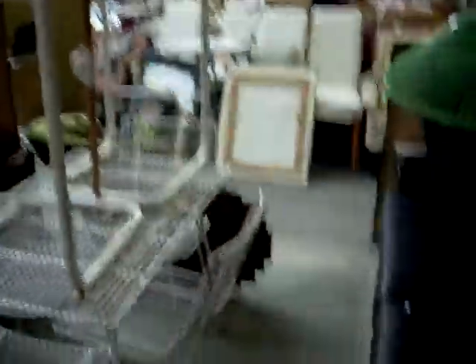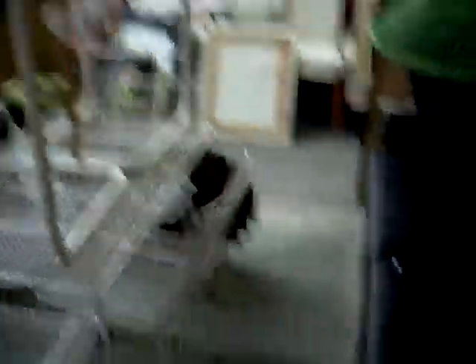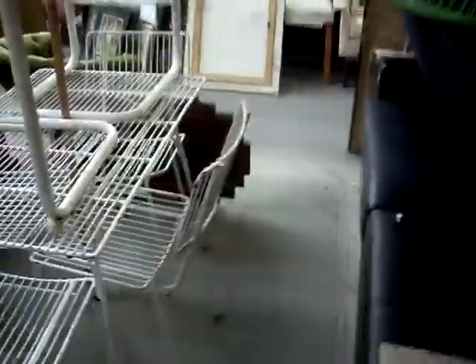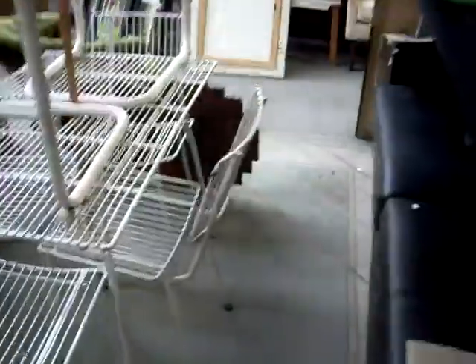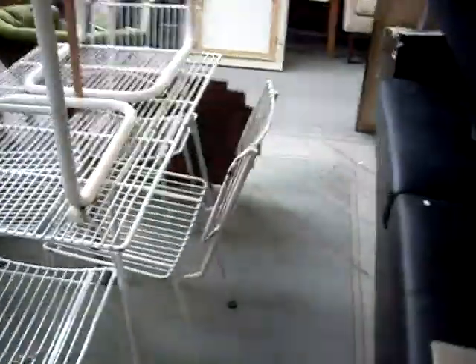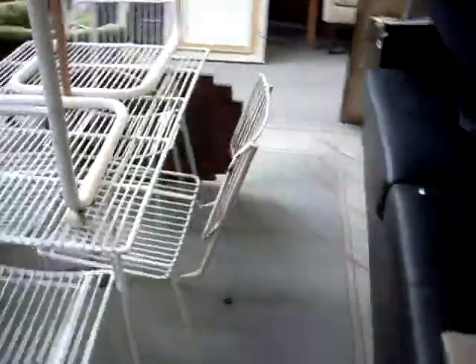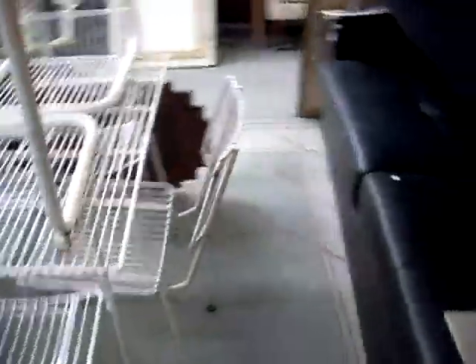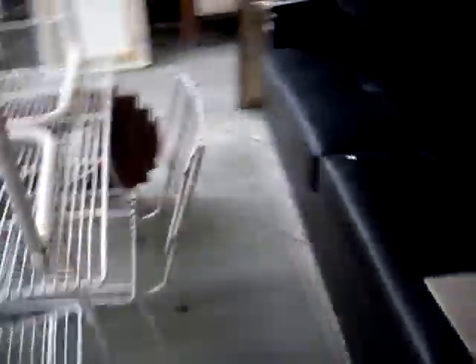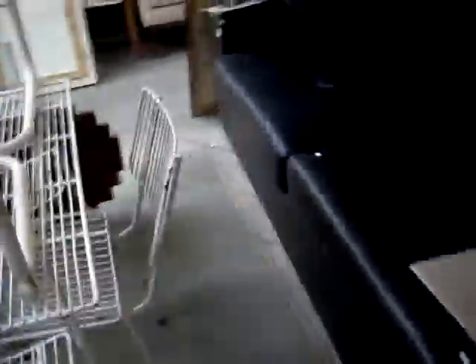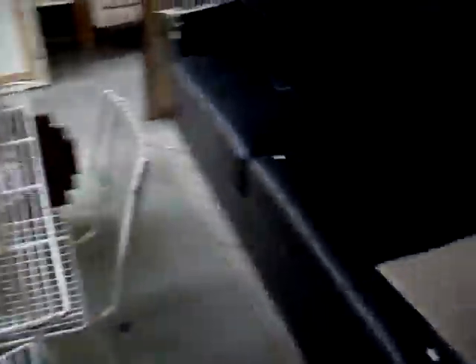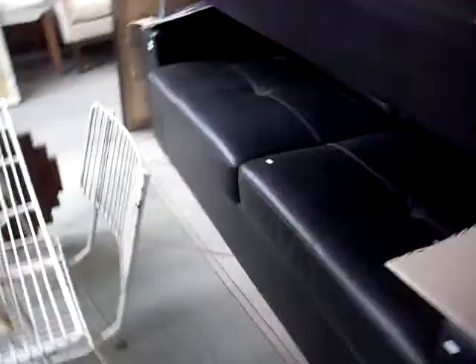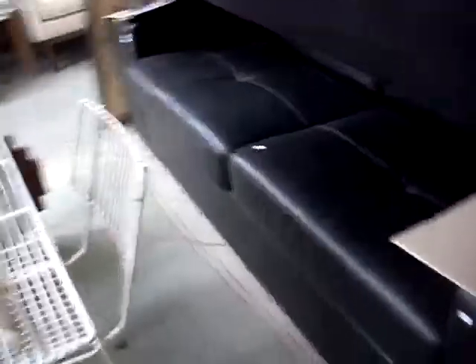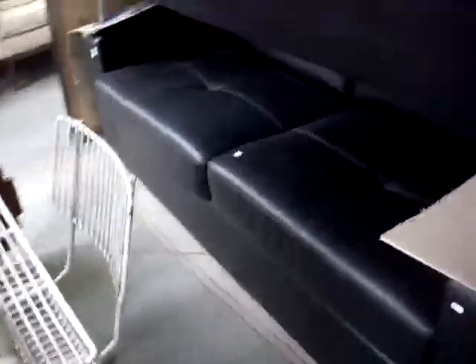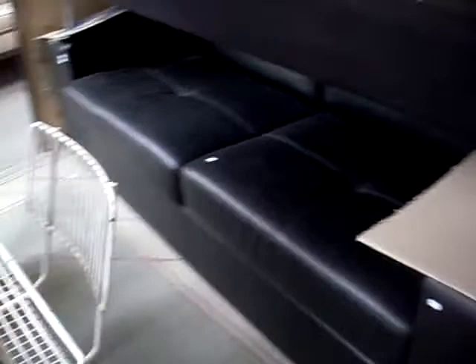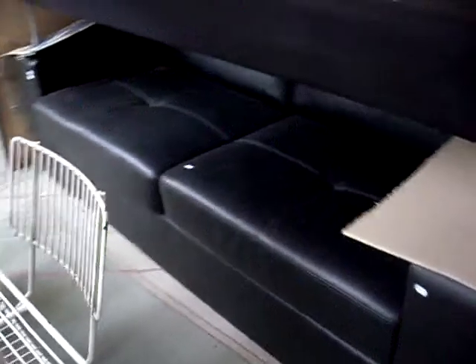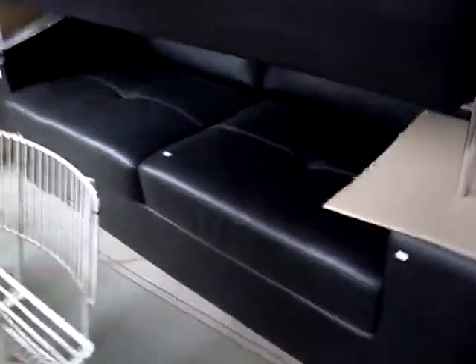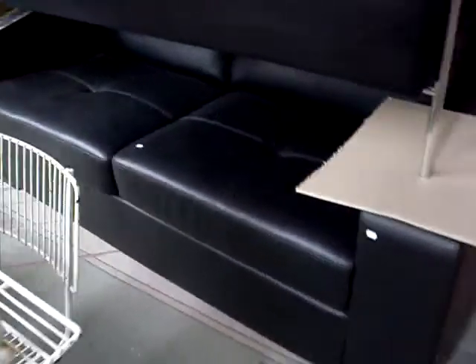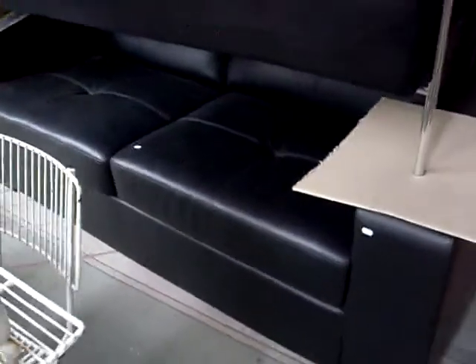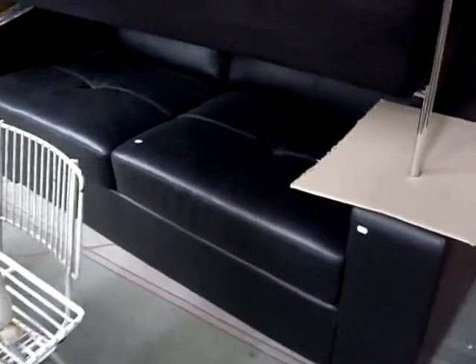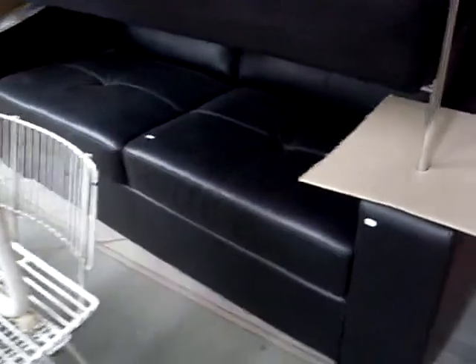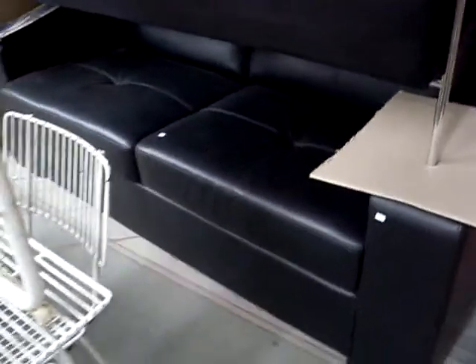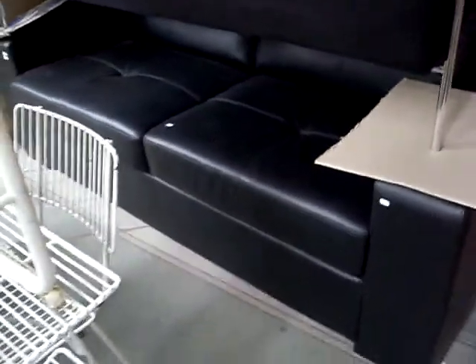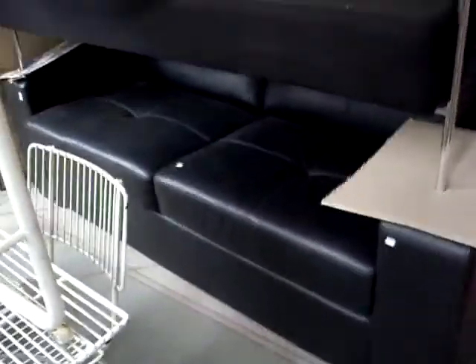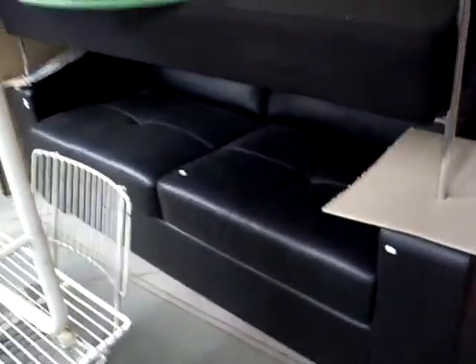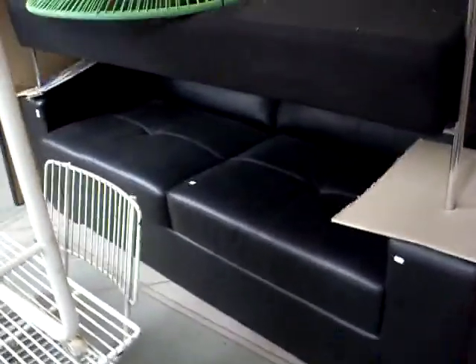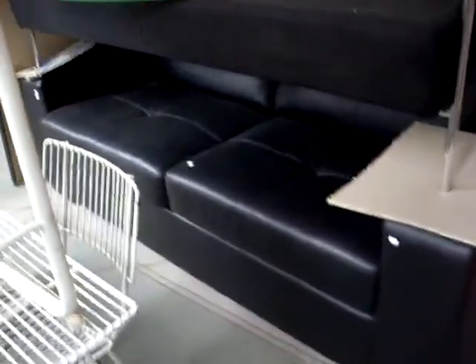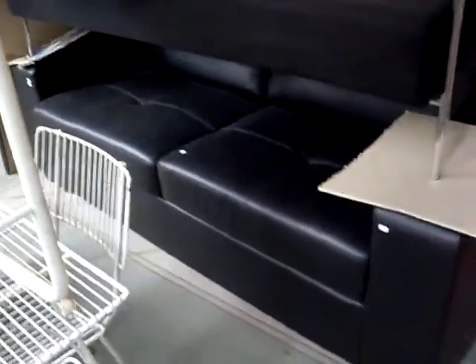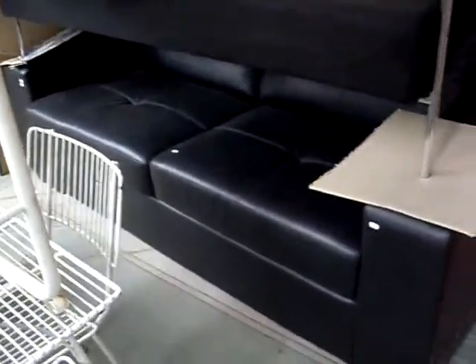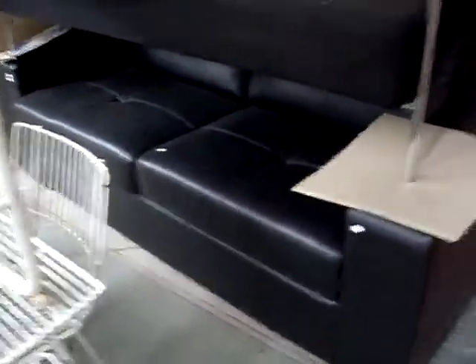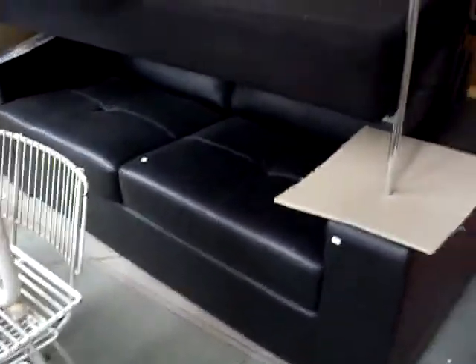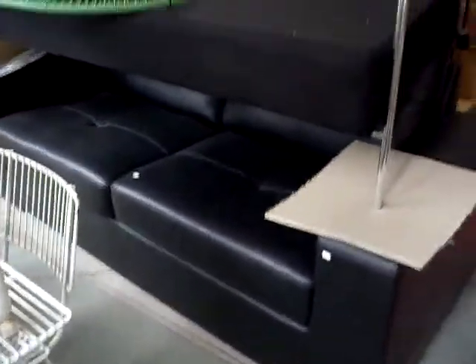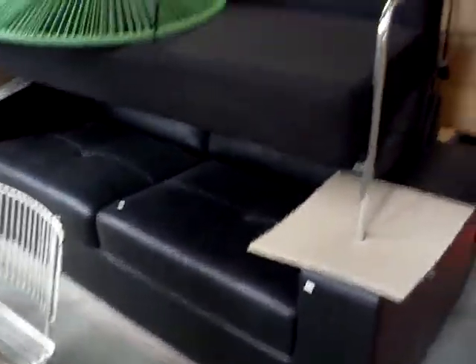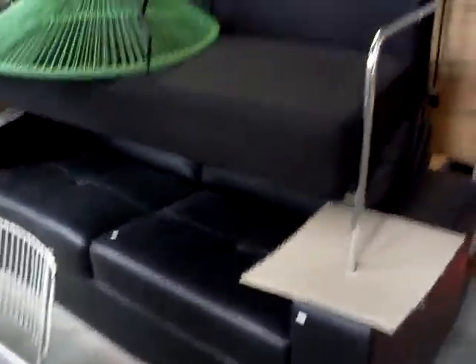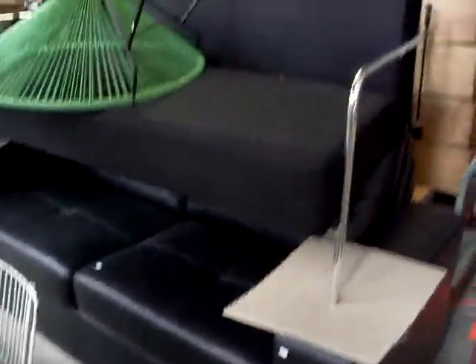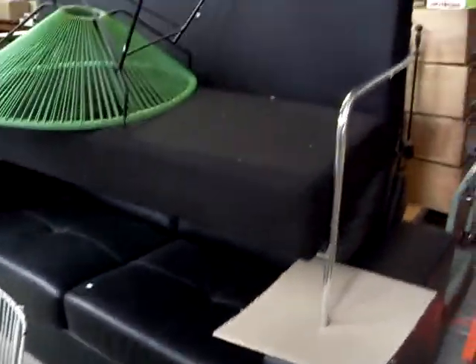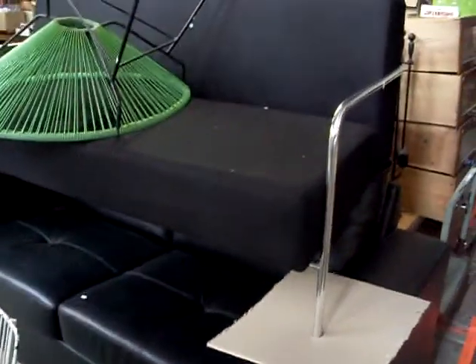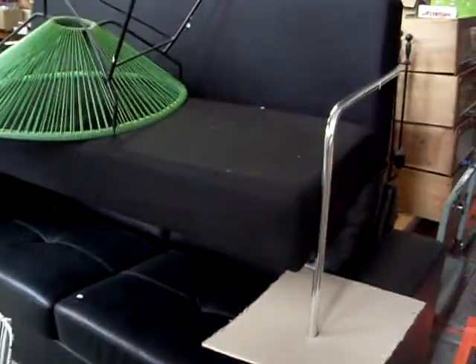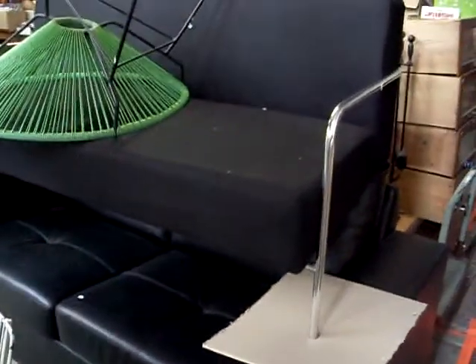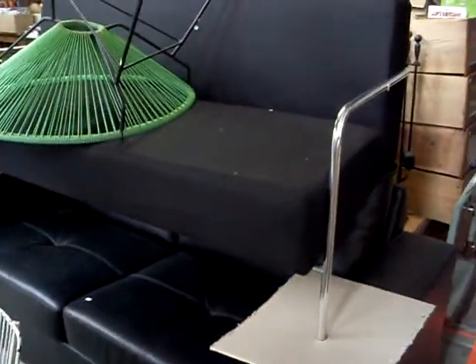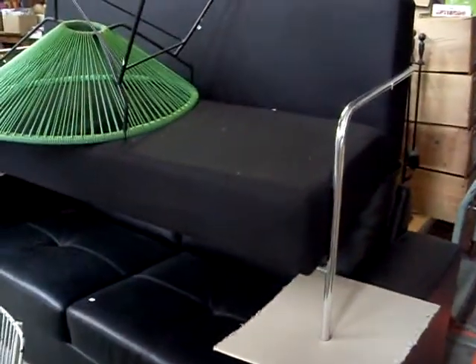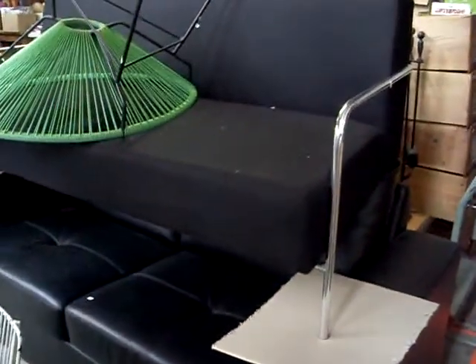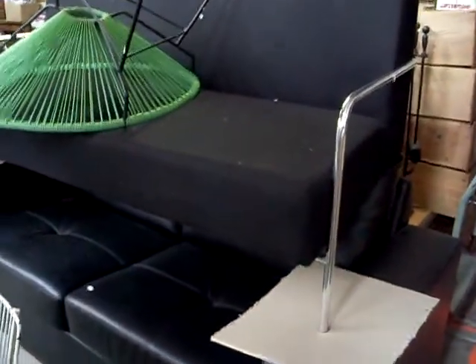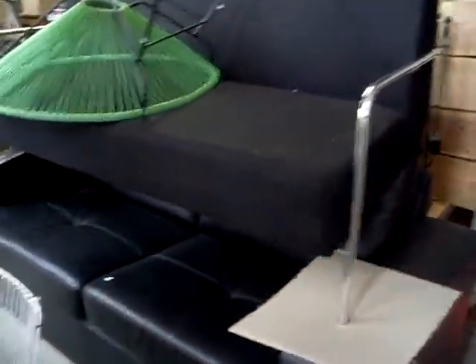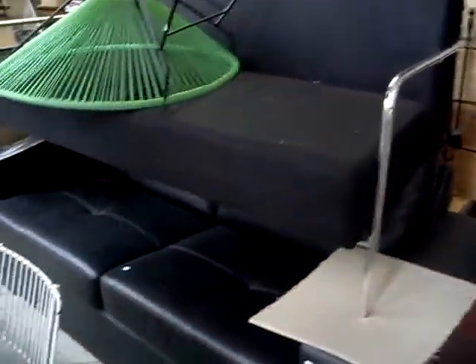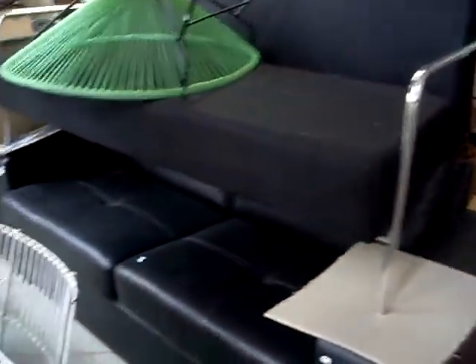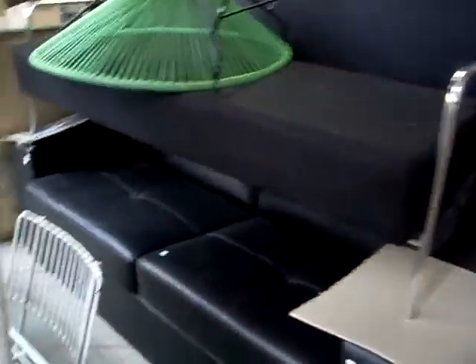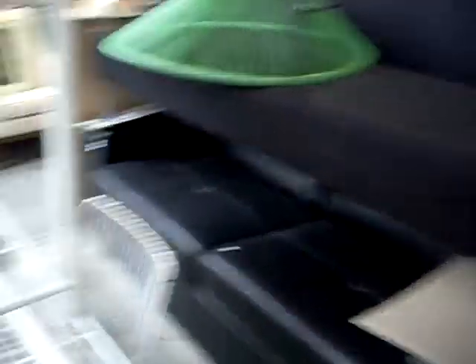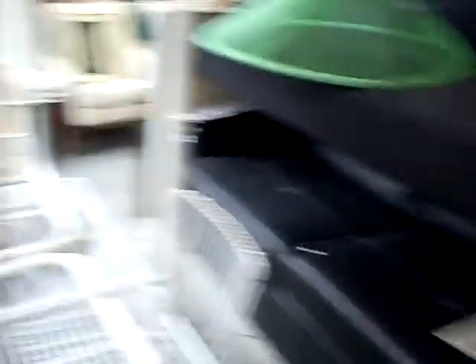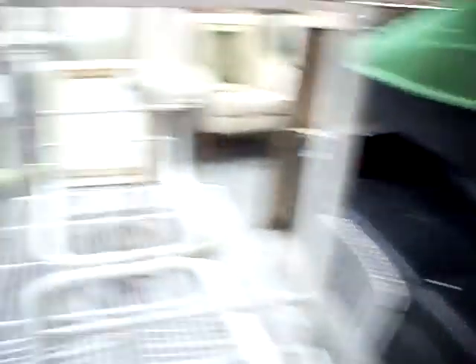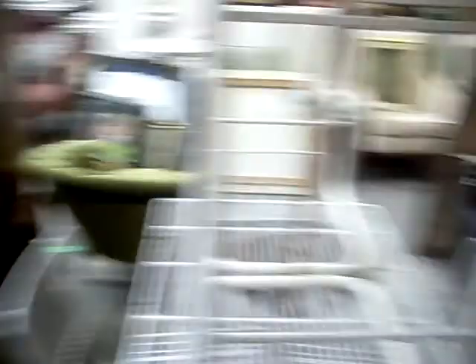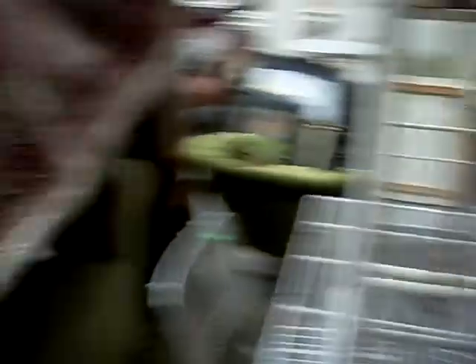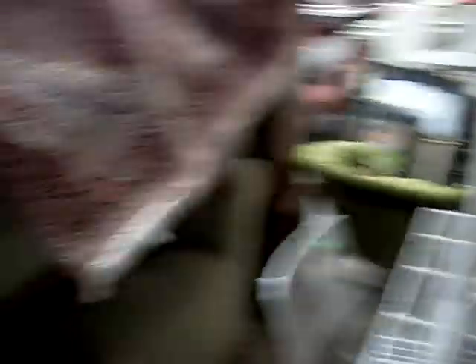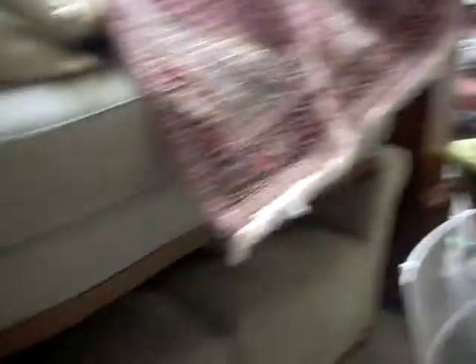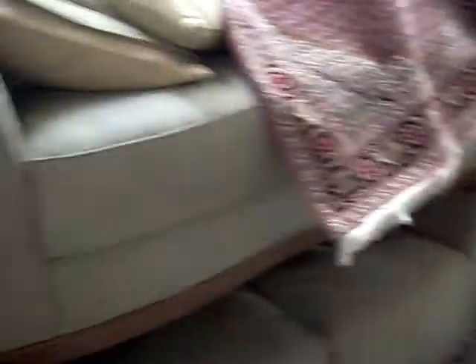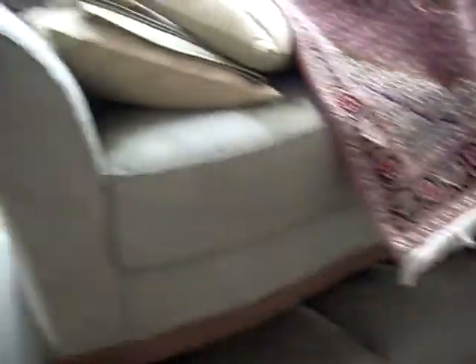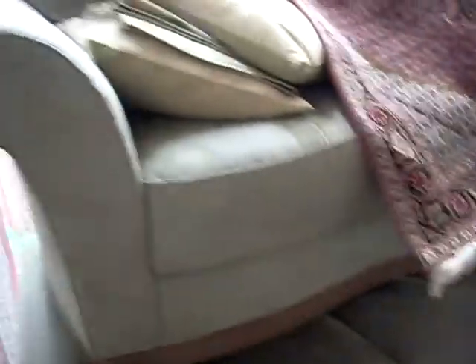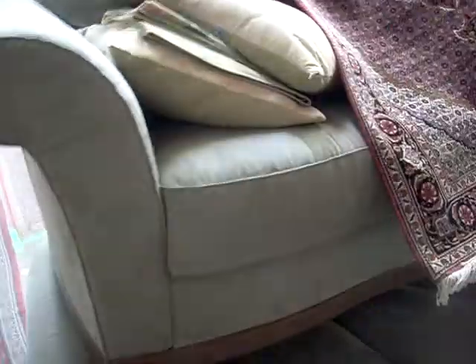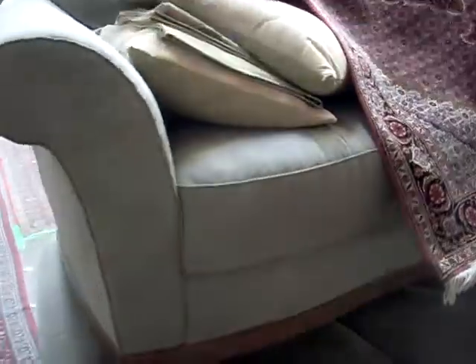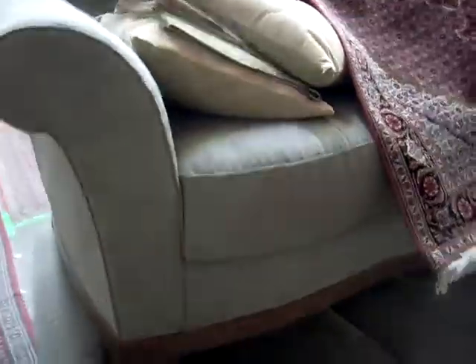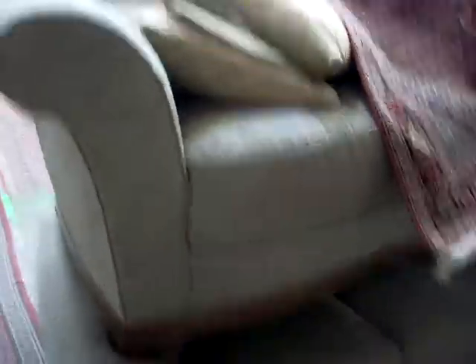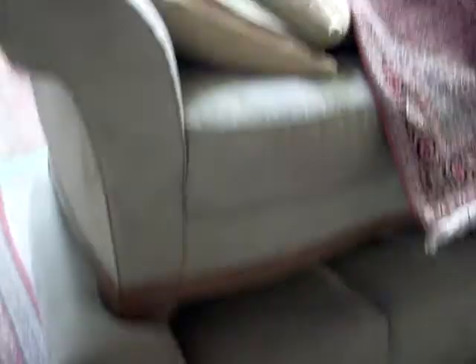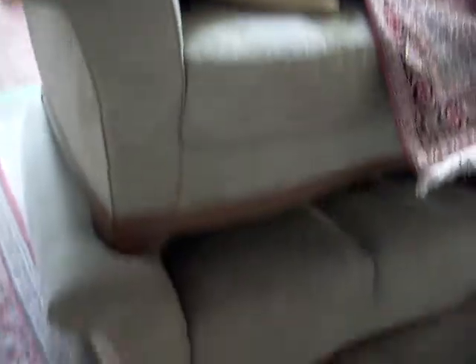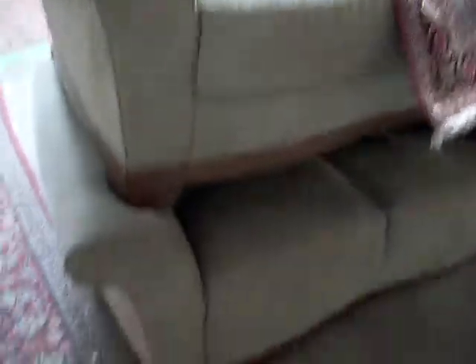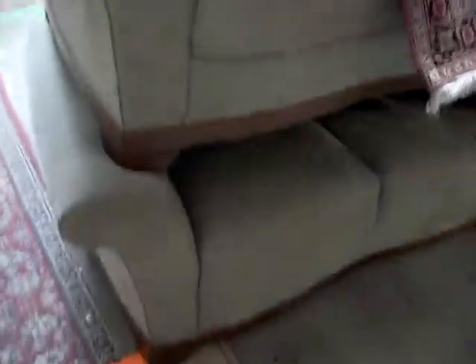Nice big leather two-seater couch there that folds out to a bed. And the nice little one on top as well. Pair of nice couches here.